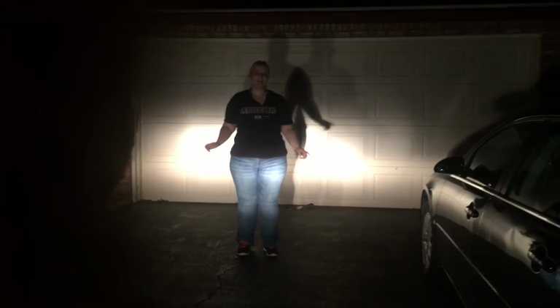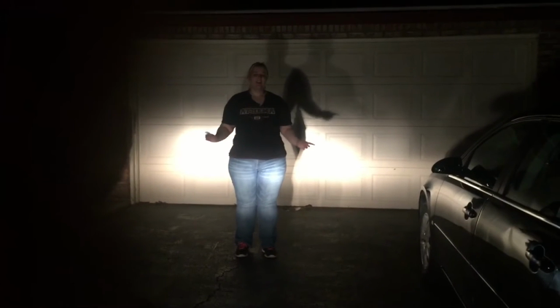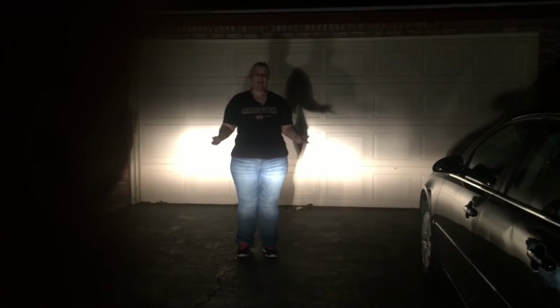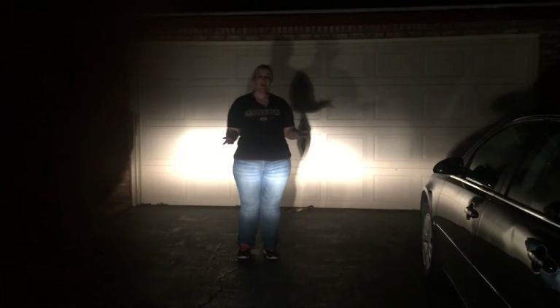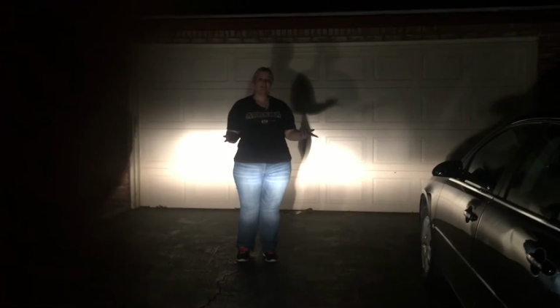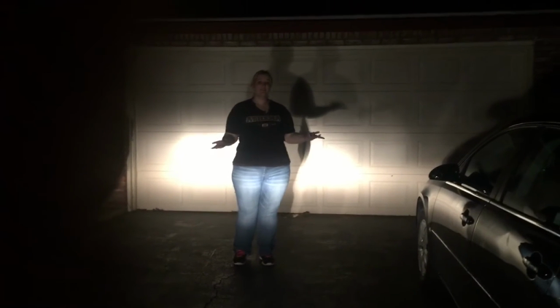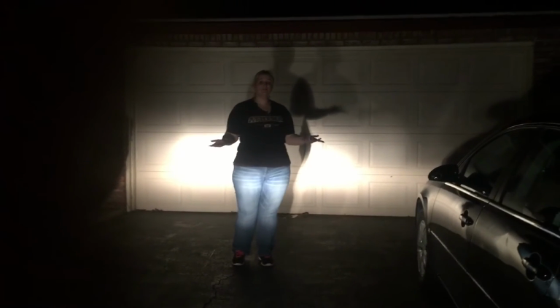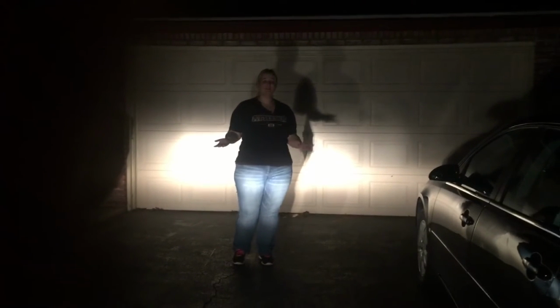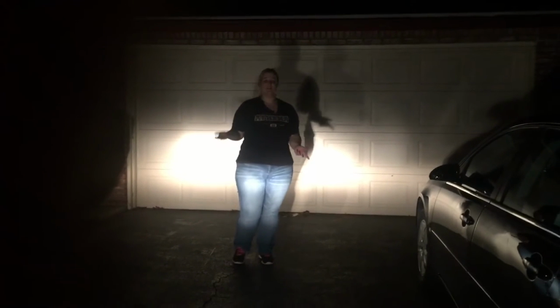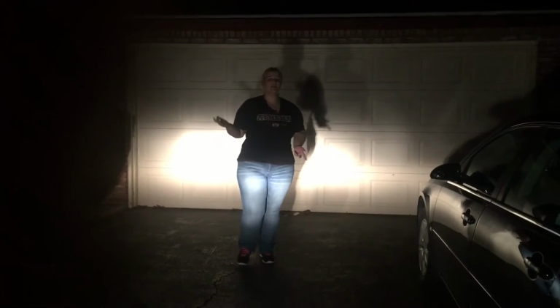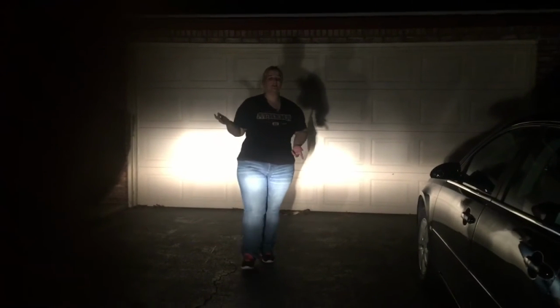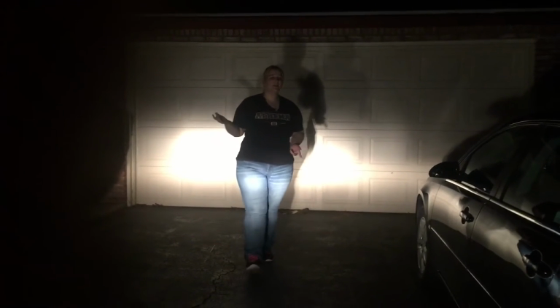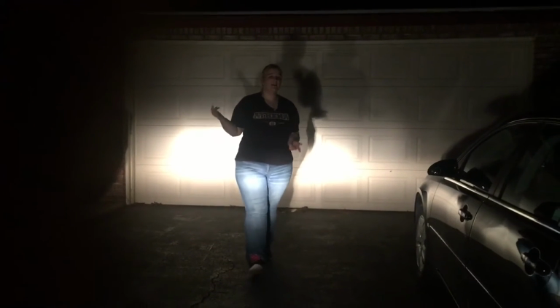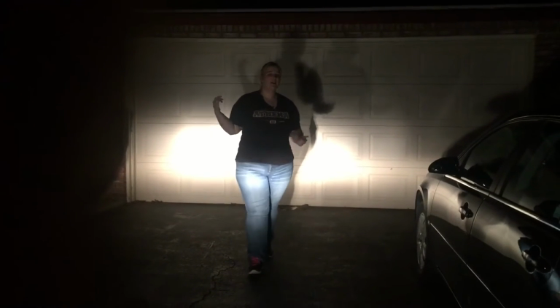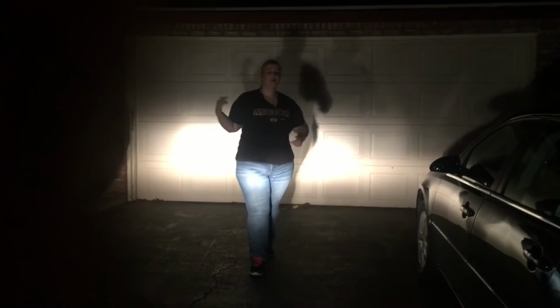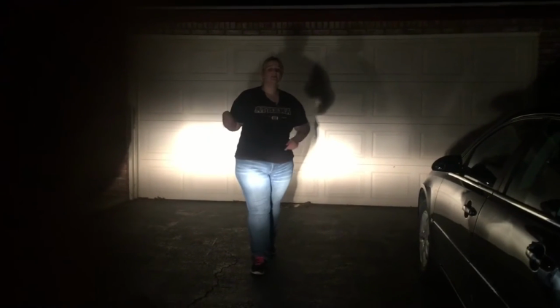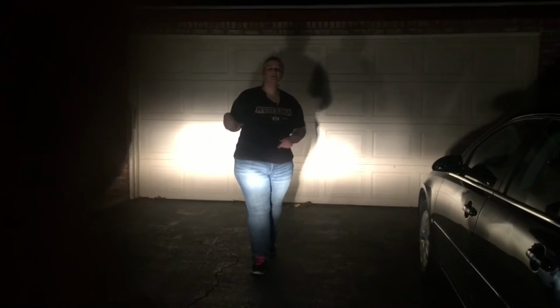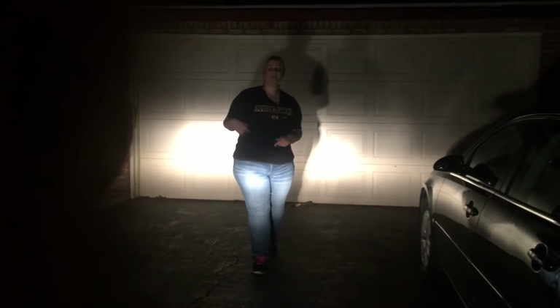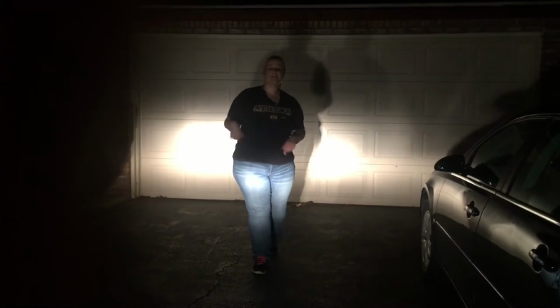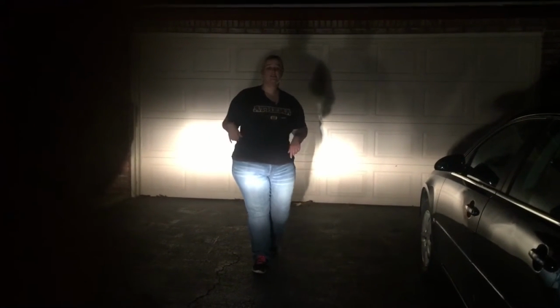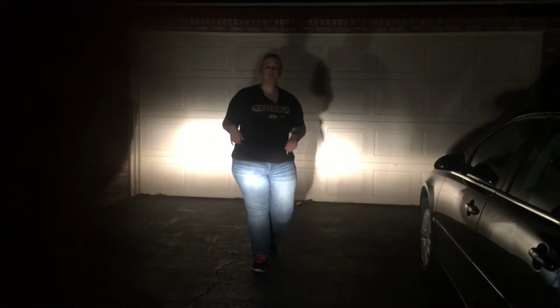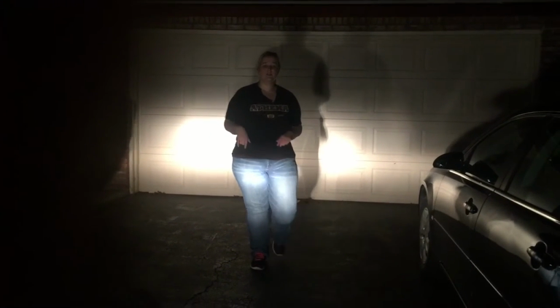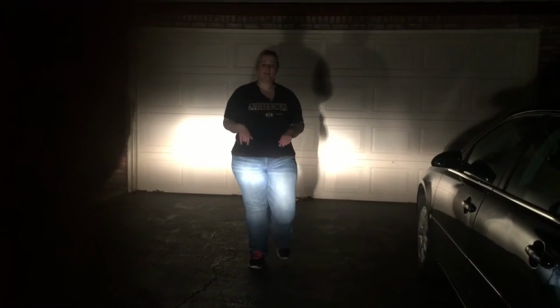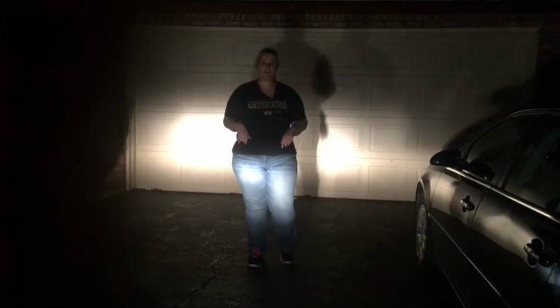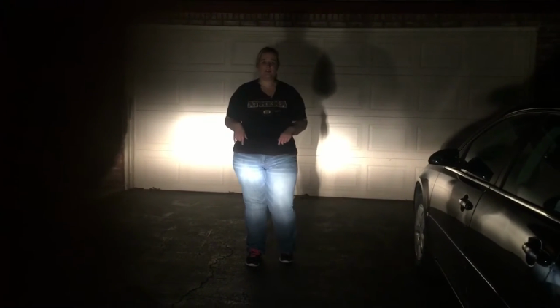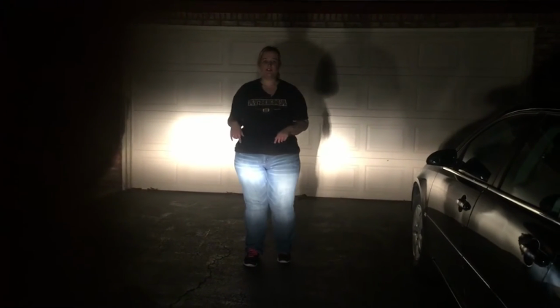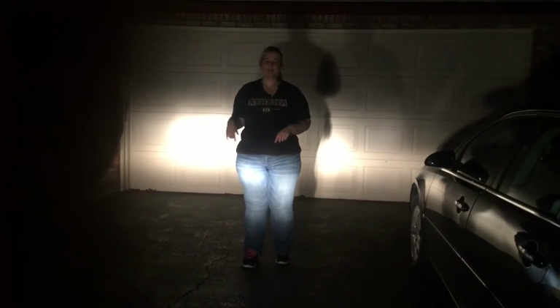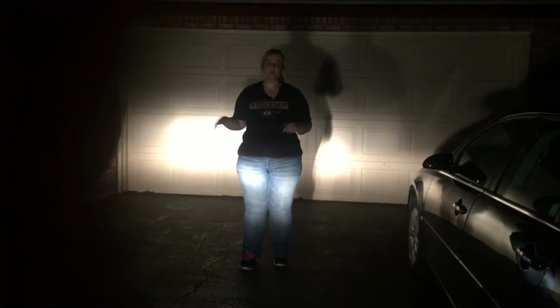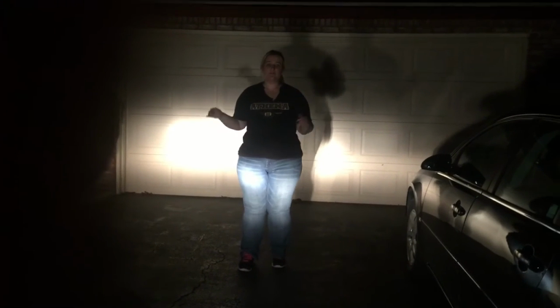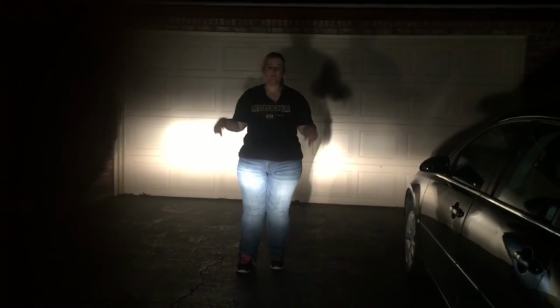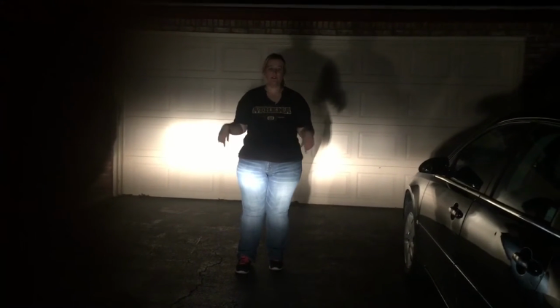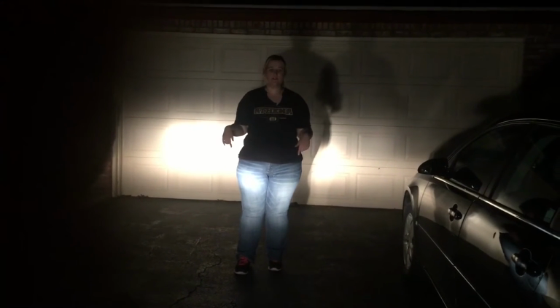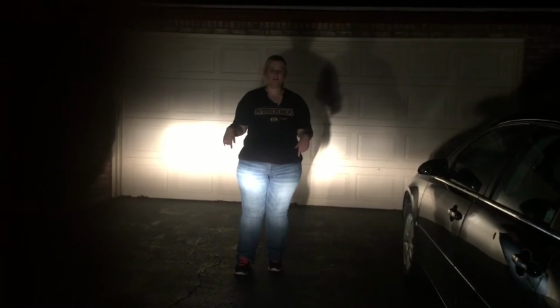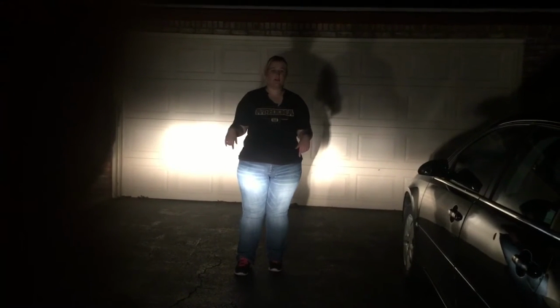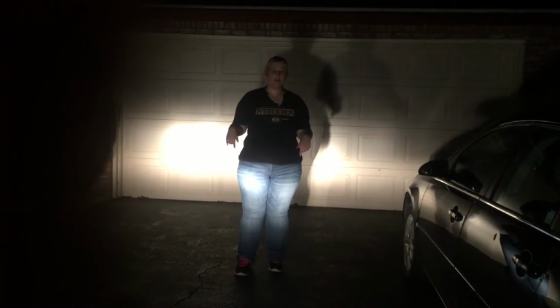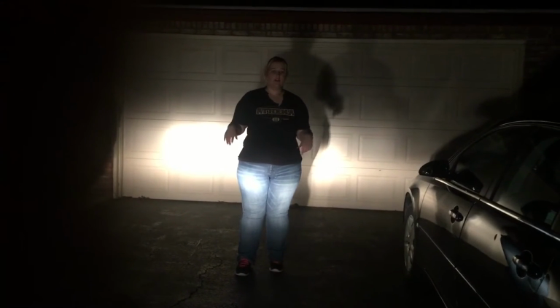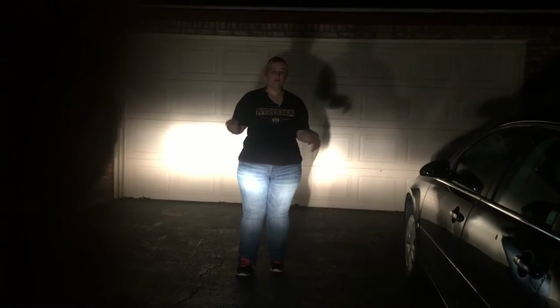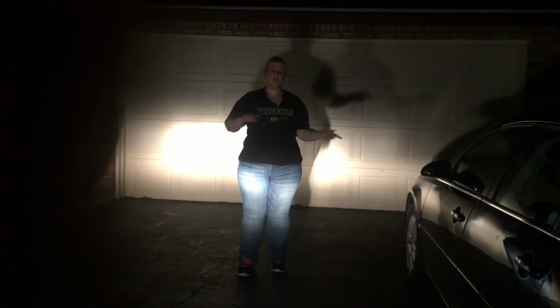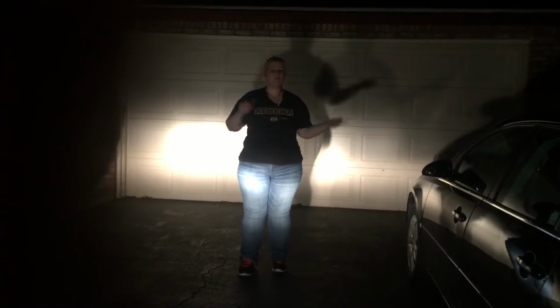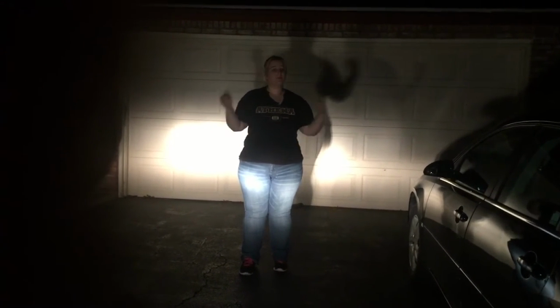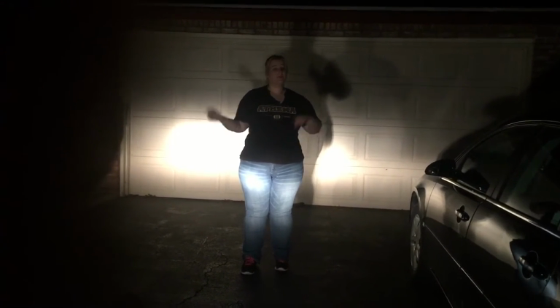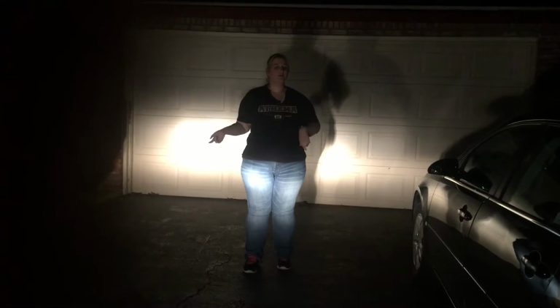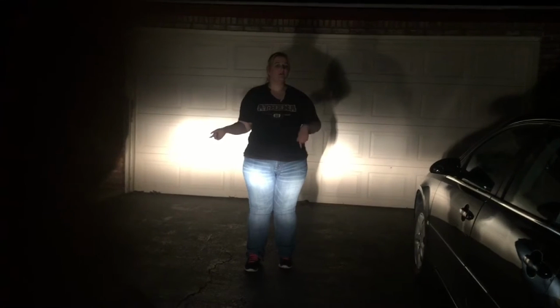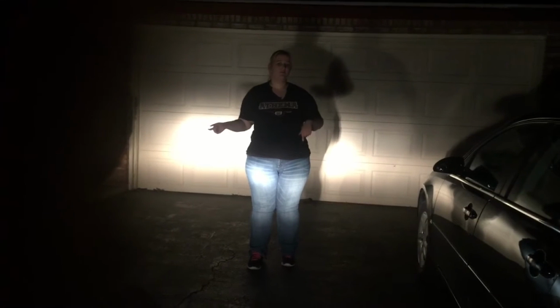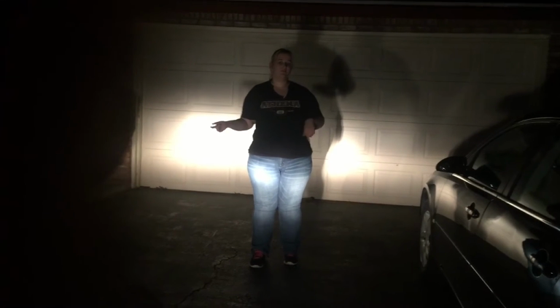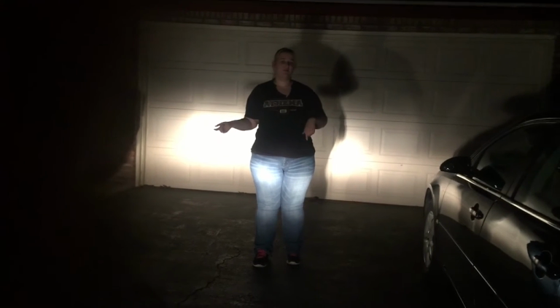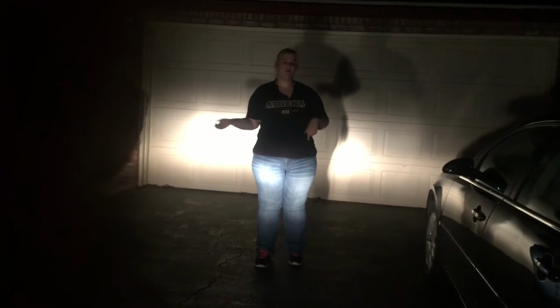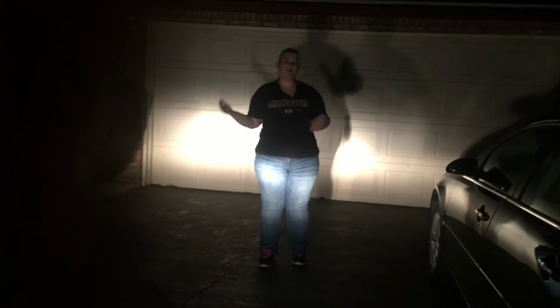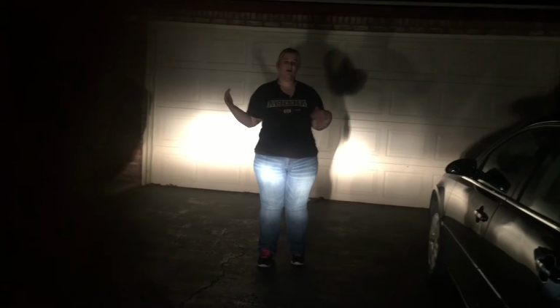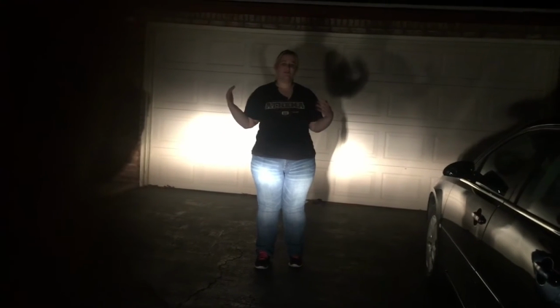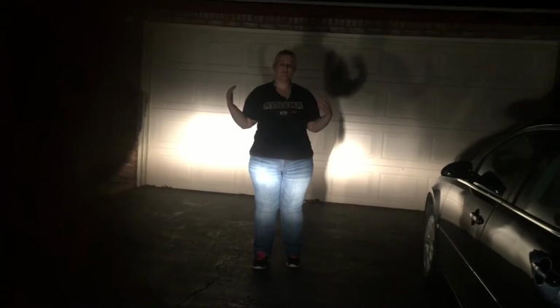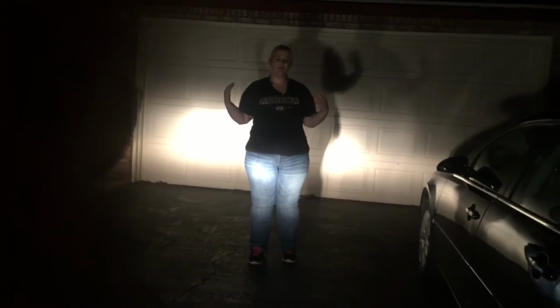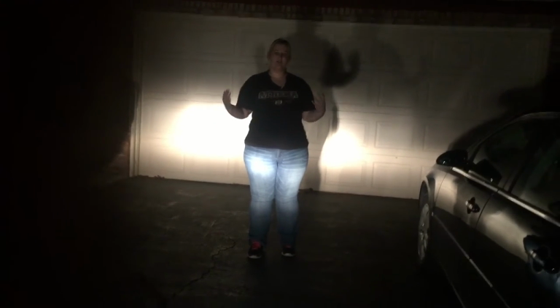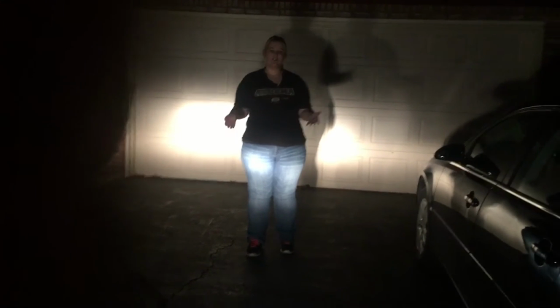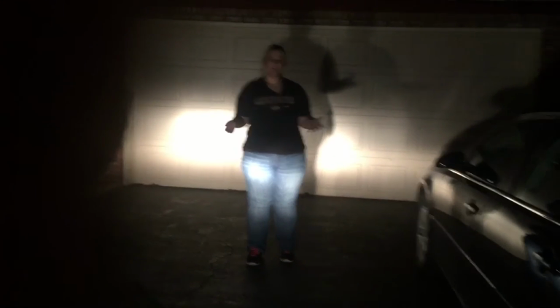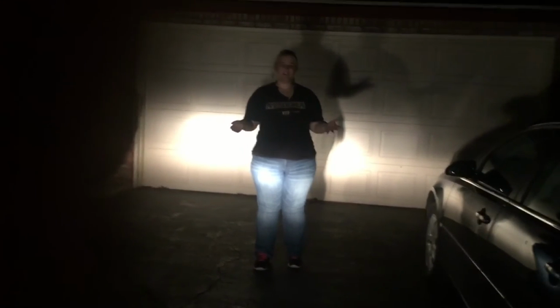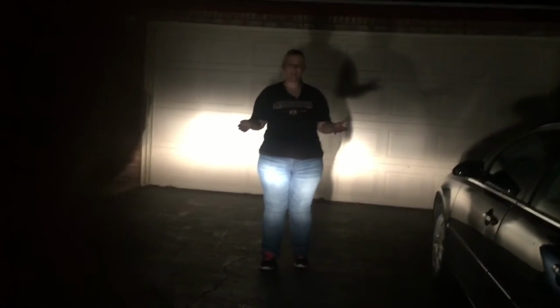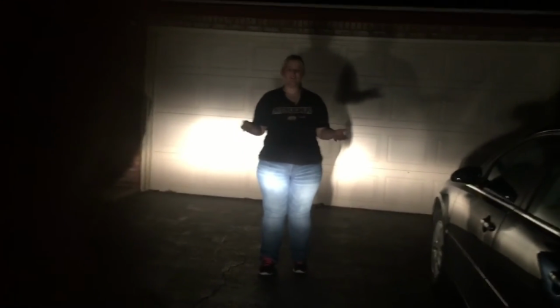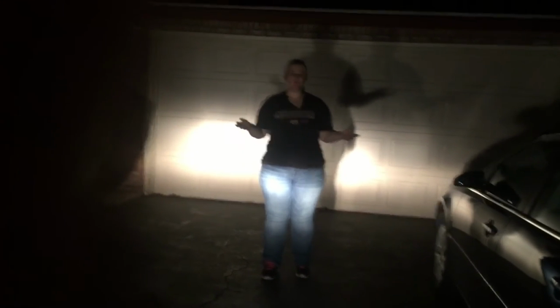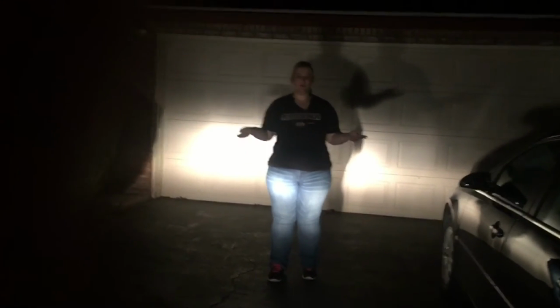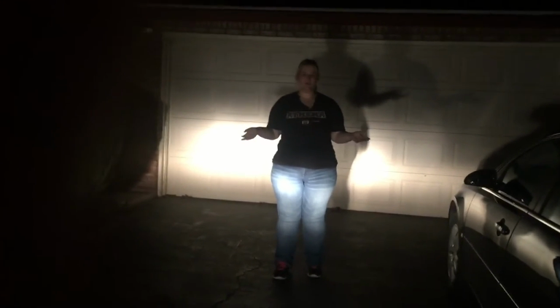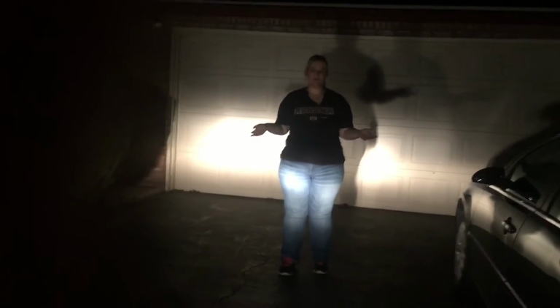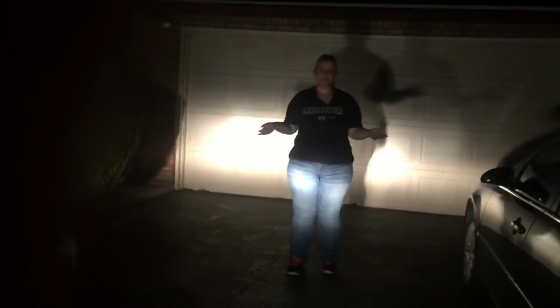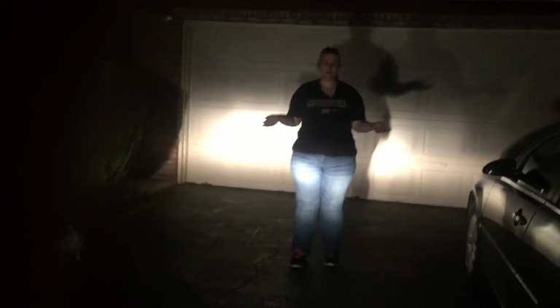Hey guys, it's Miss Larkin here. I'm going to teach you the dance steps first, and then there will be another video of the audition dance with music.